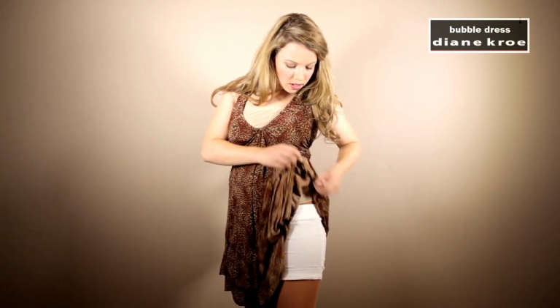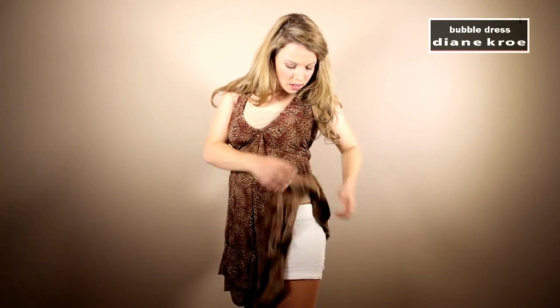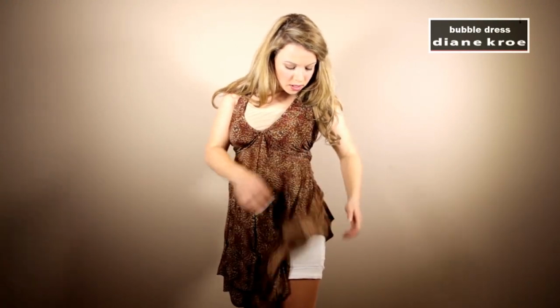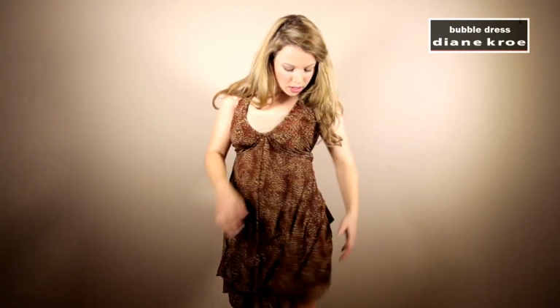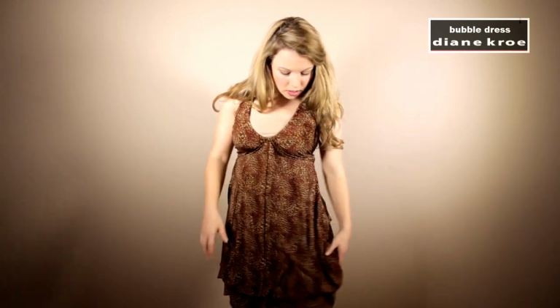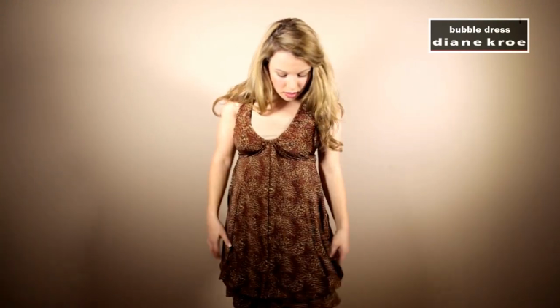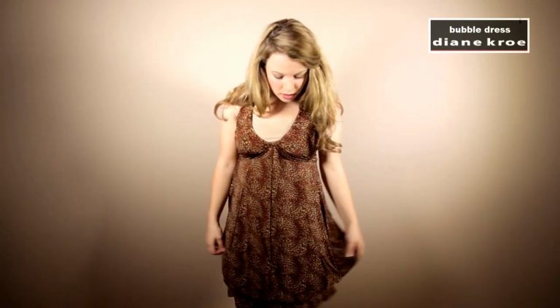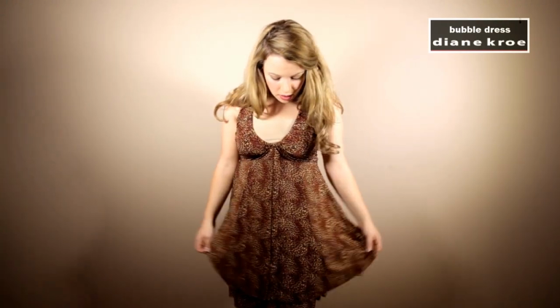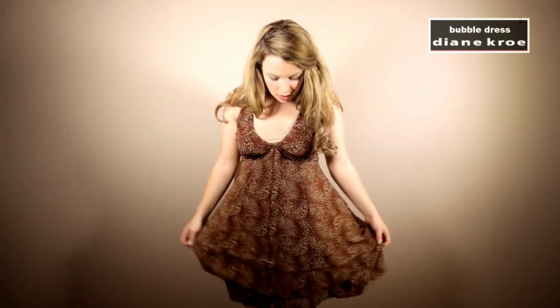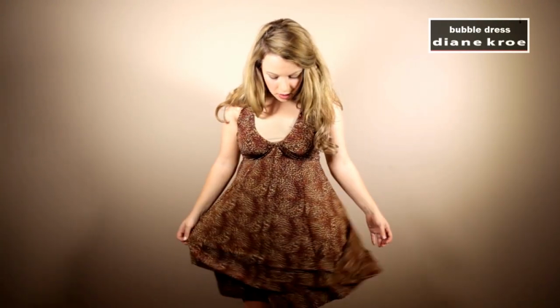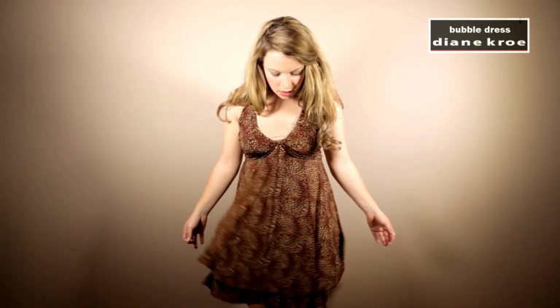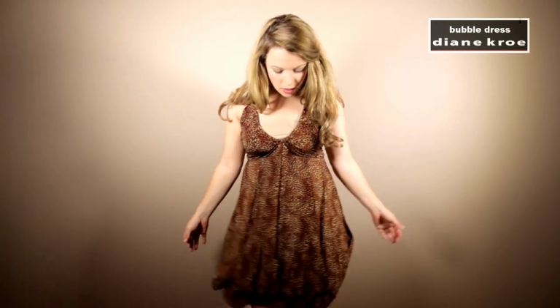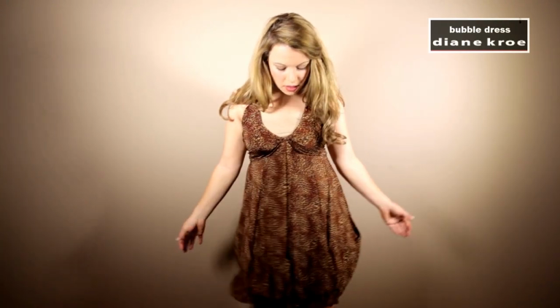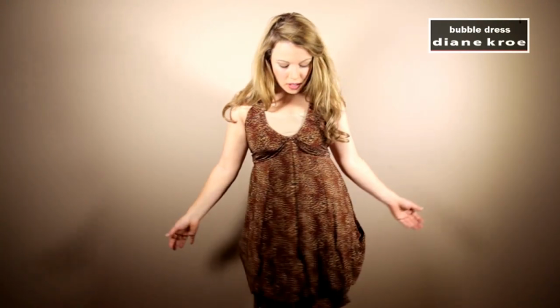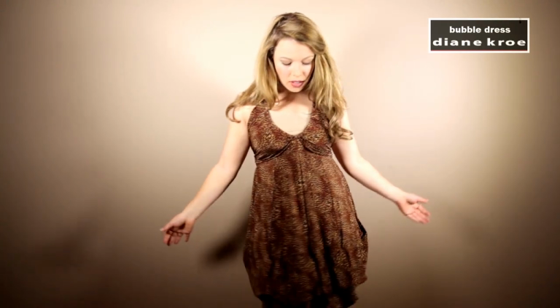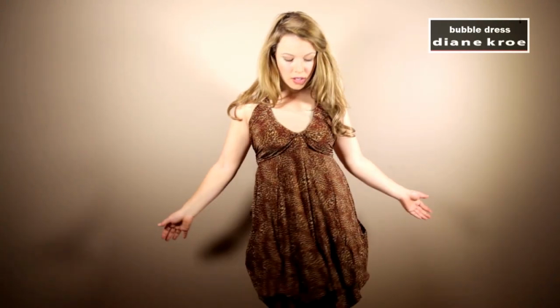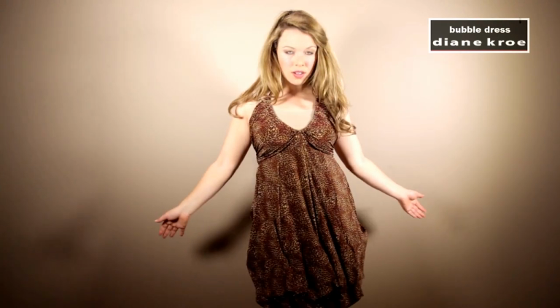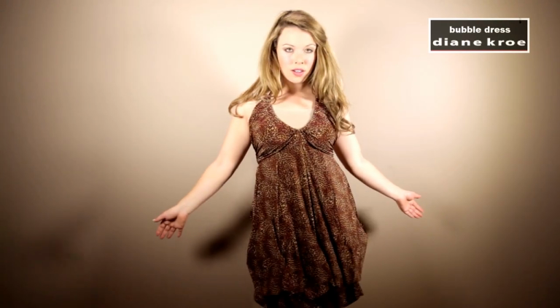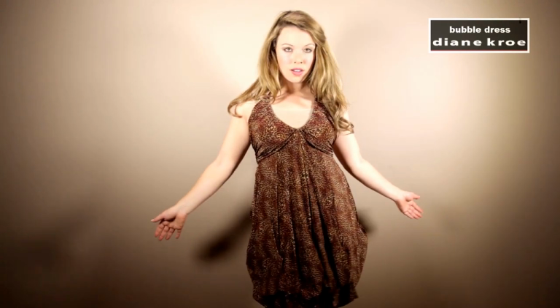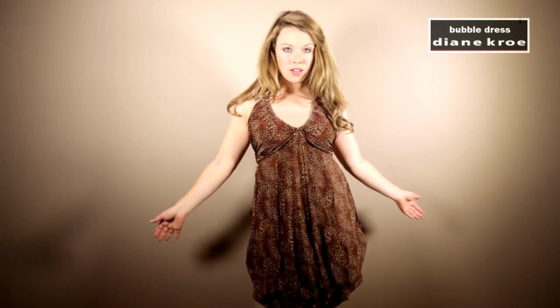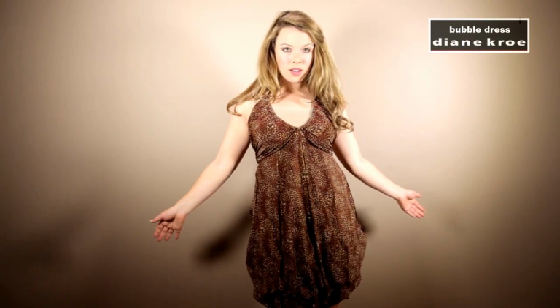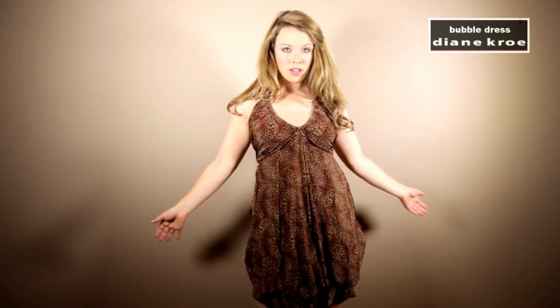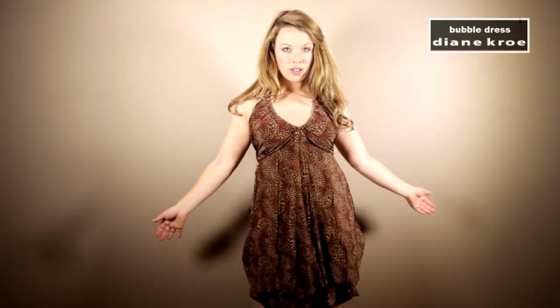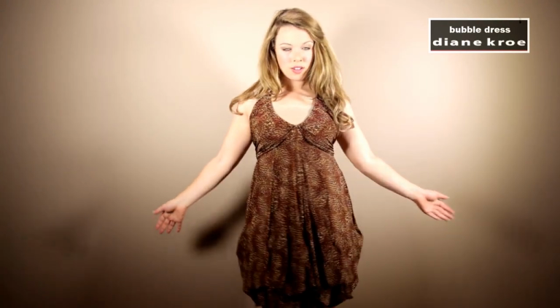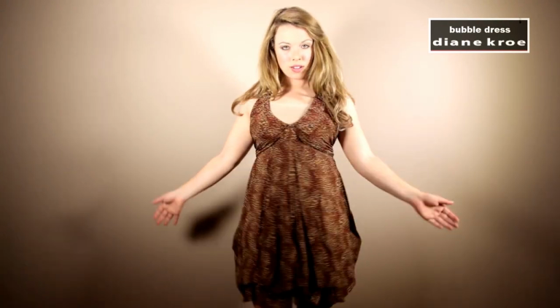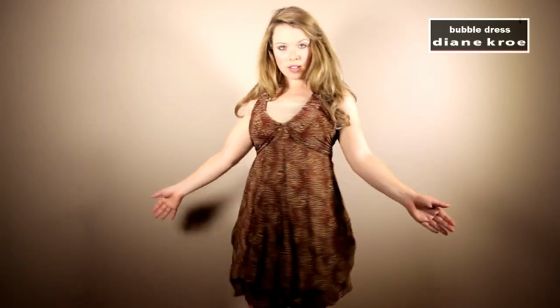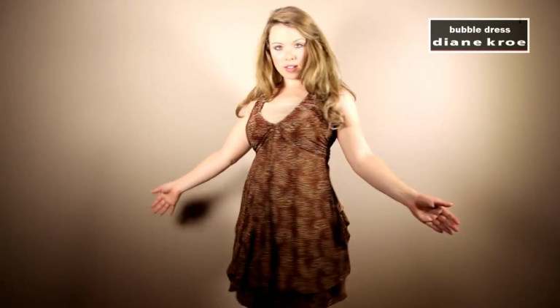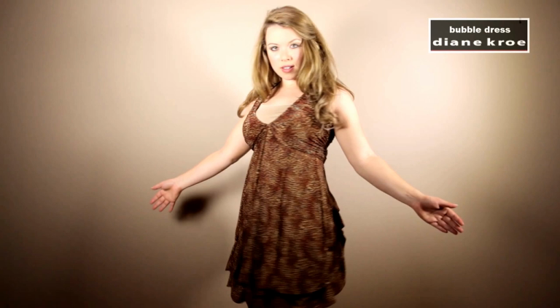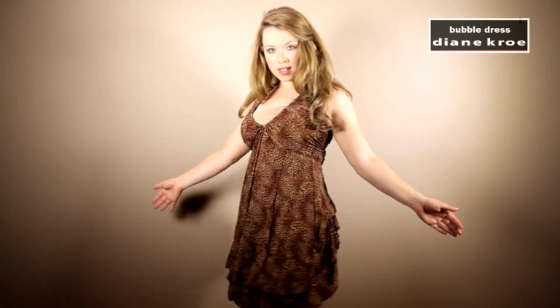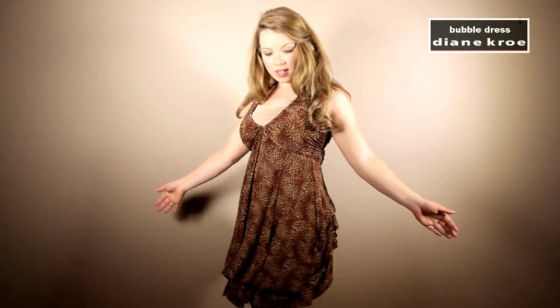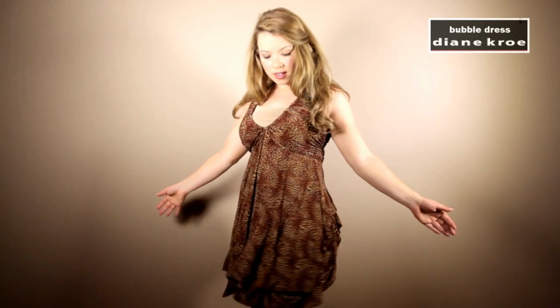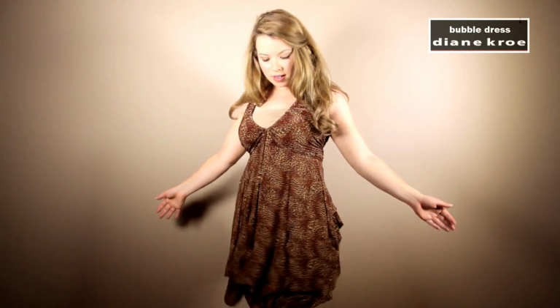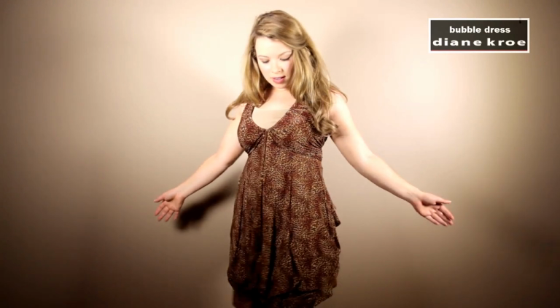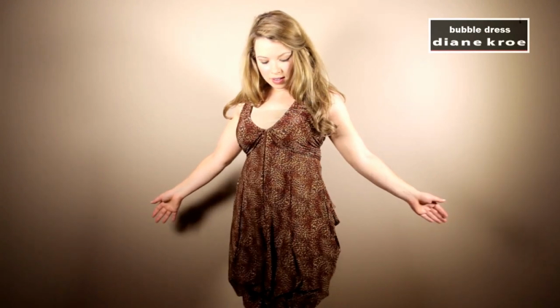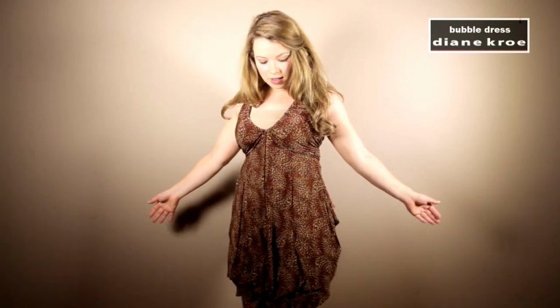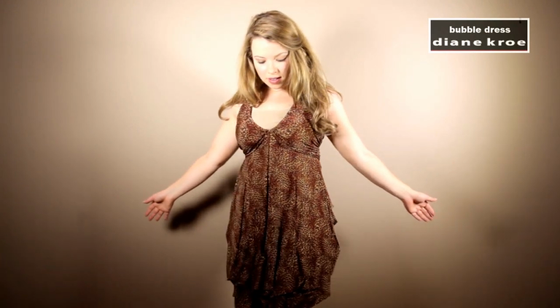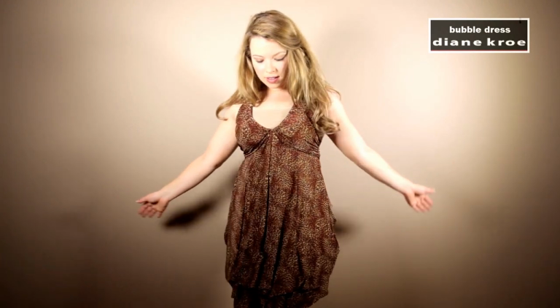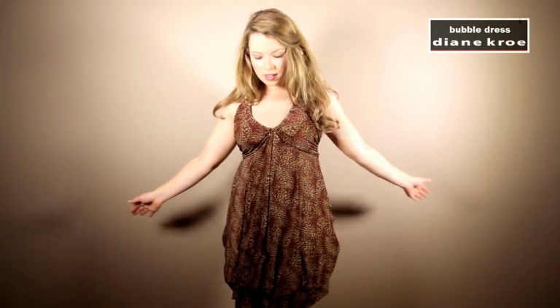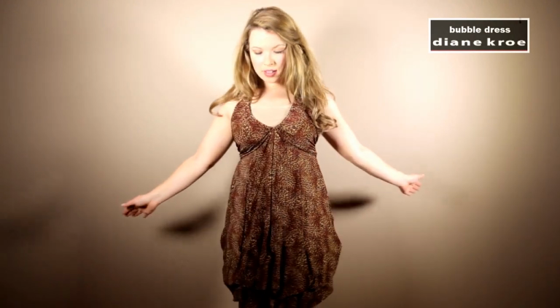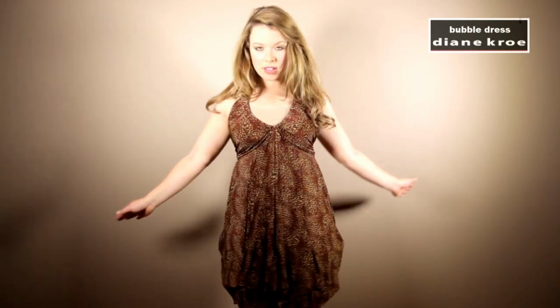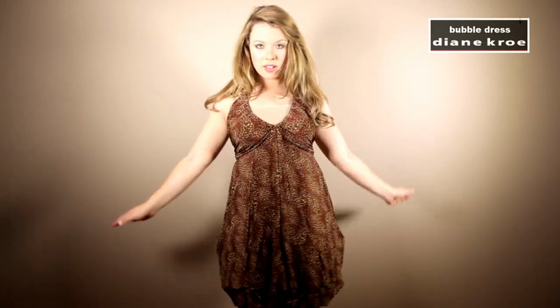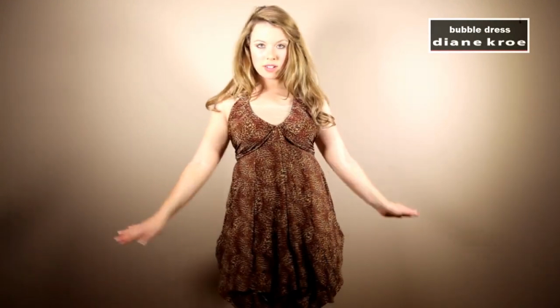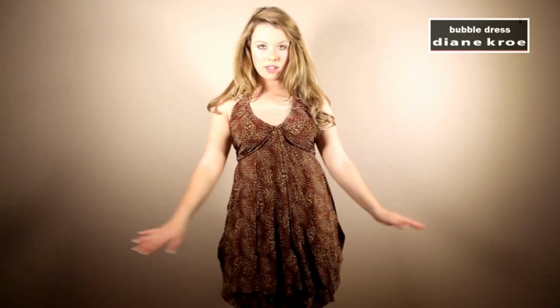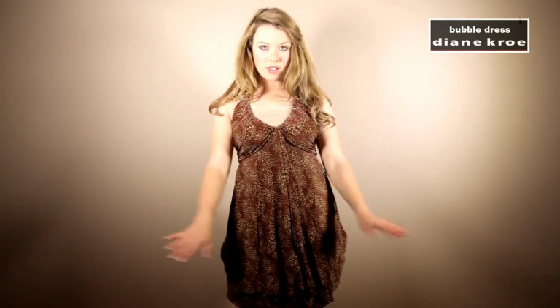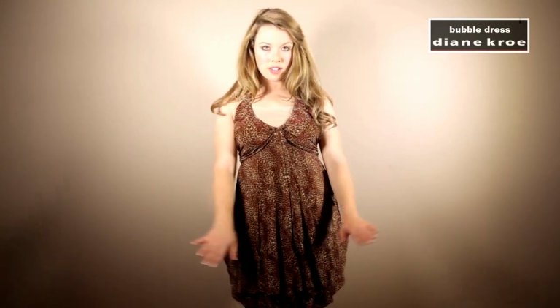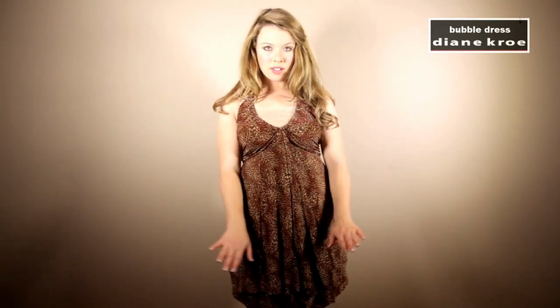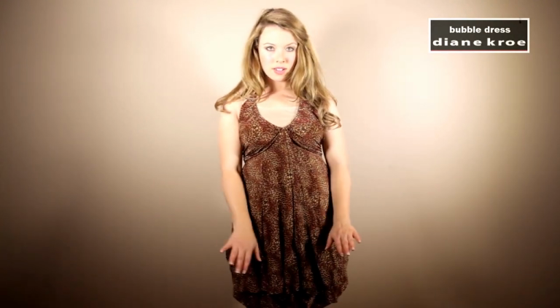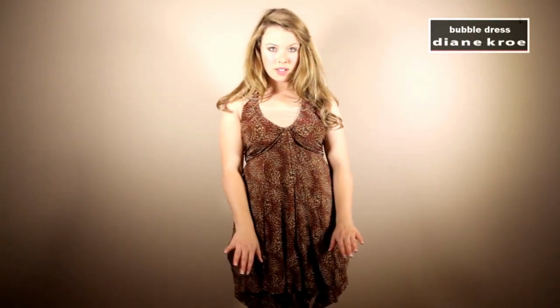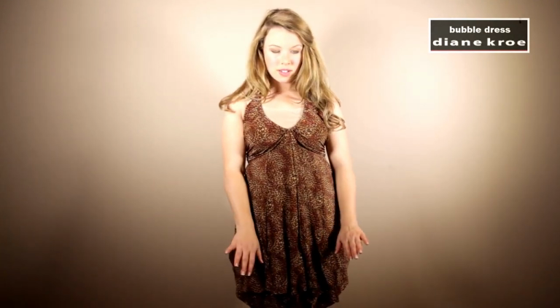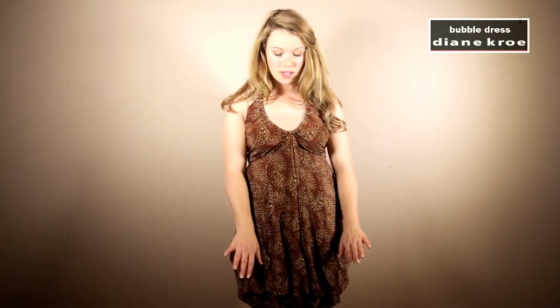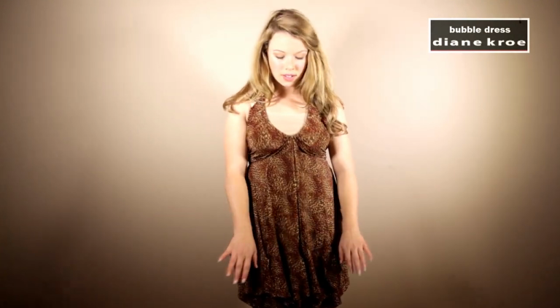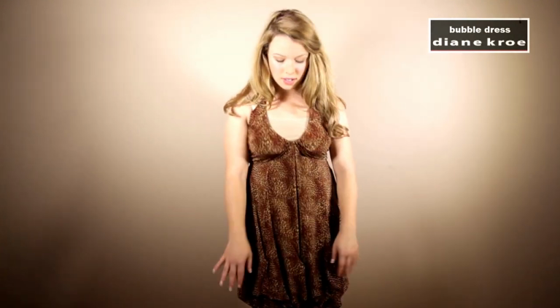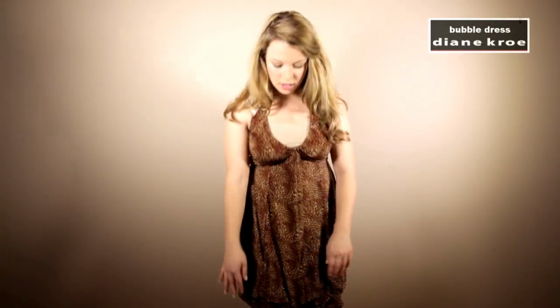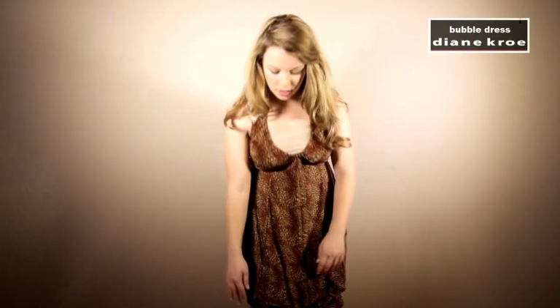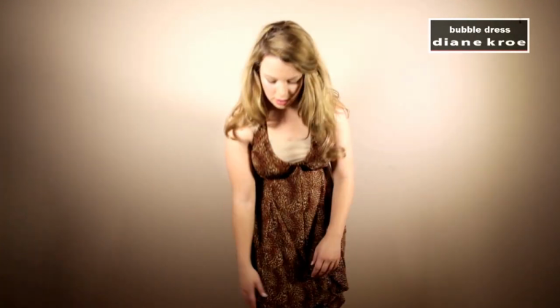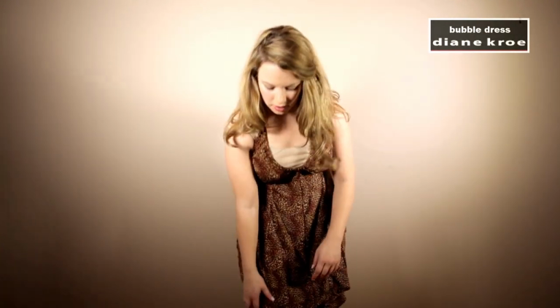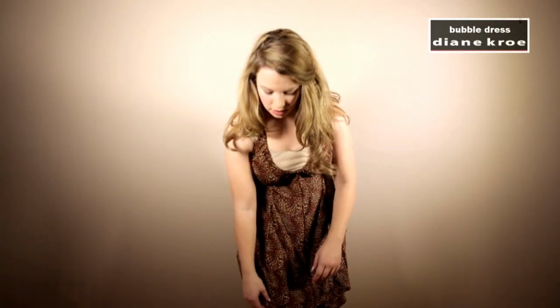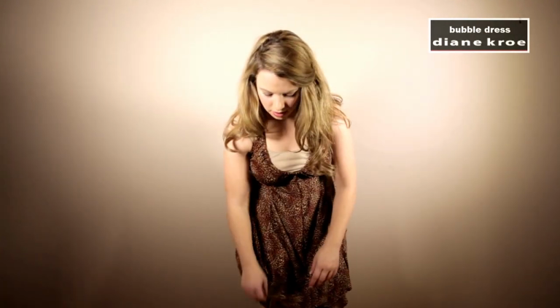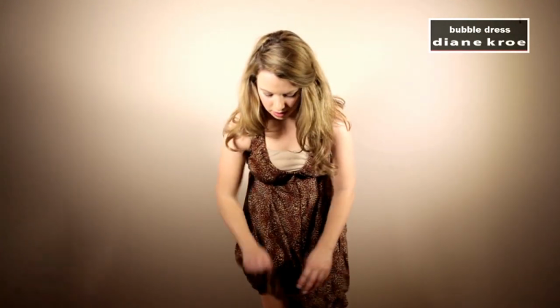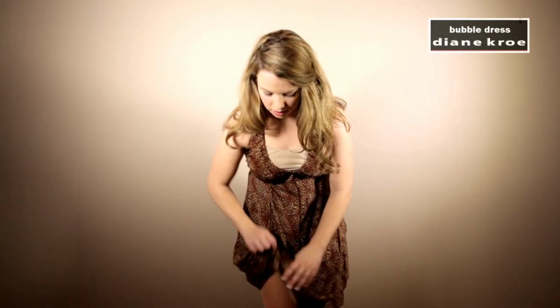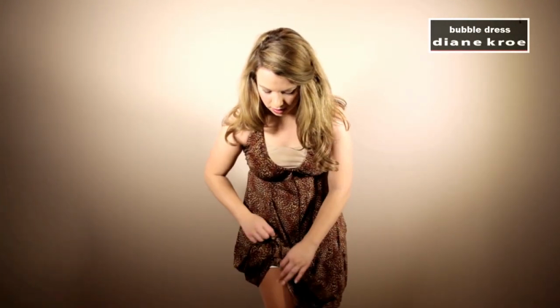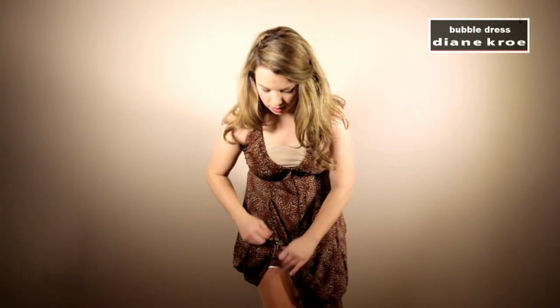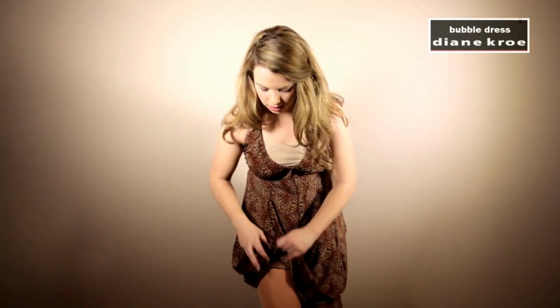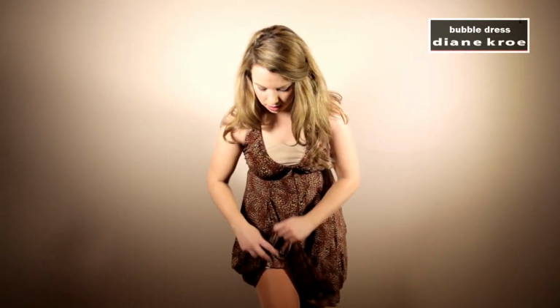And when you're done with the first look, you have a medium length dress with a beautiful bubbling at the bottom. That's why we call it the bubble dress.